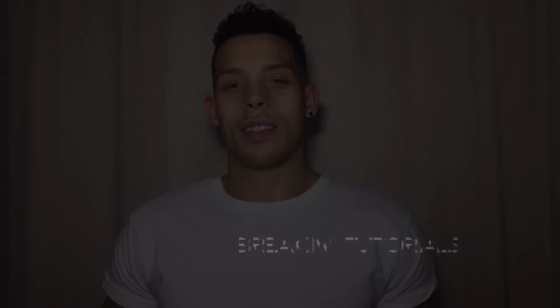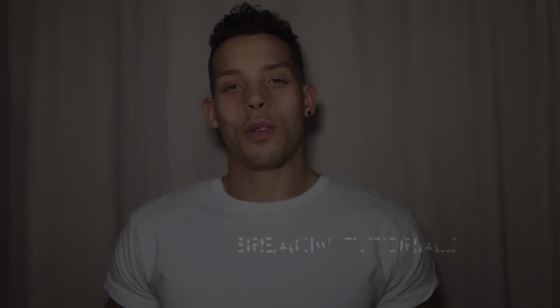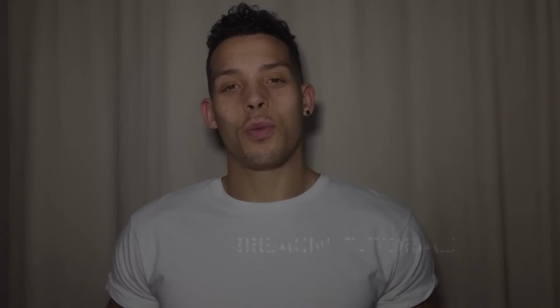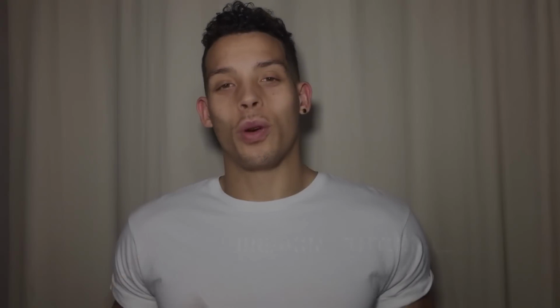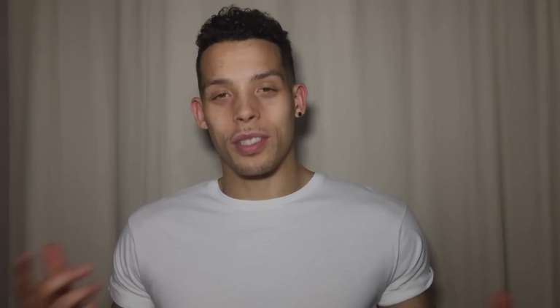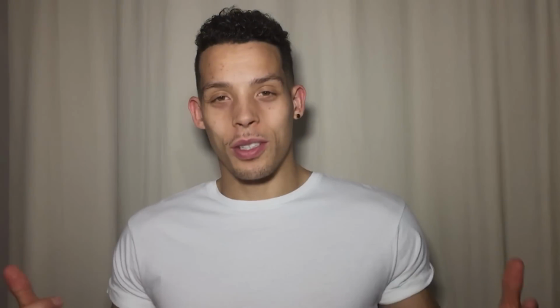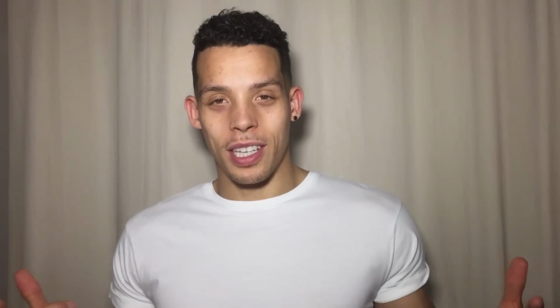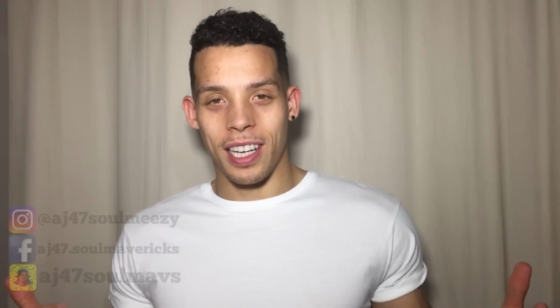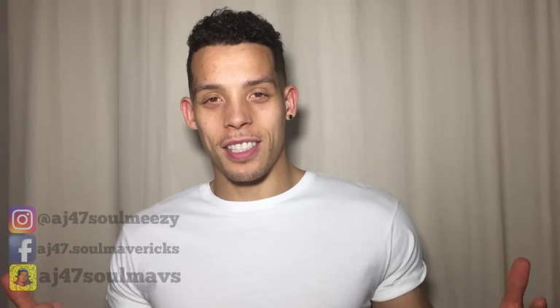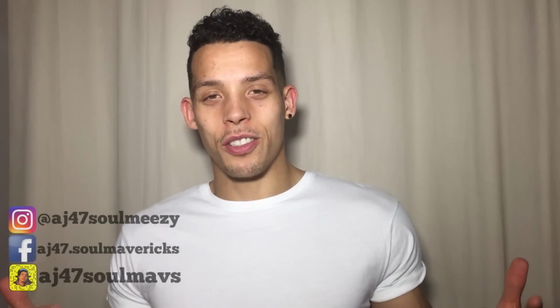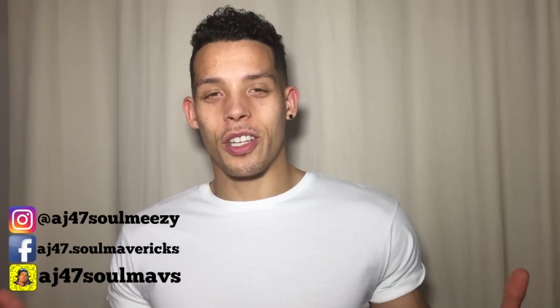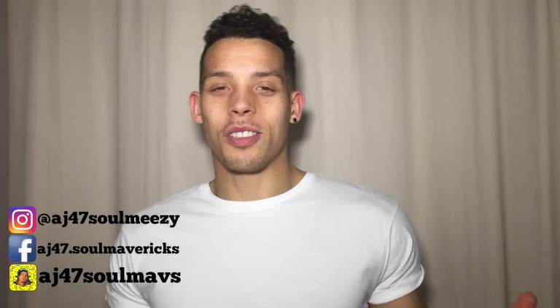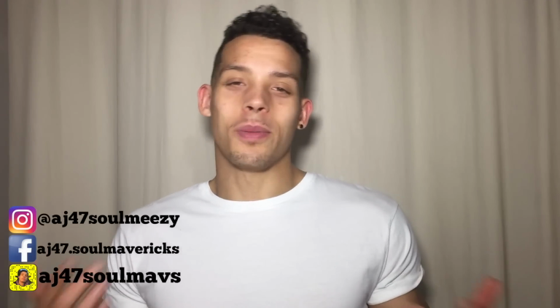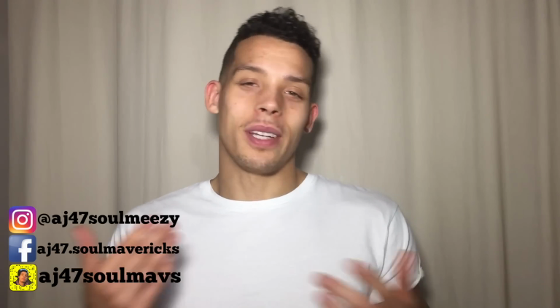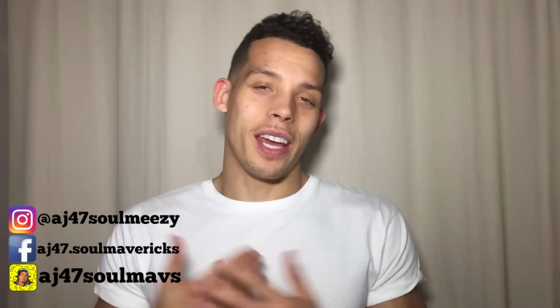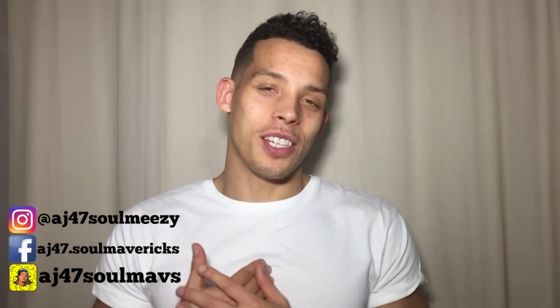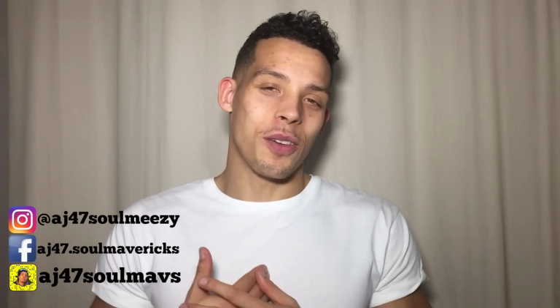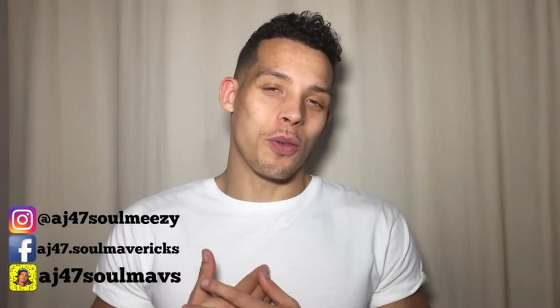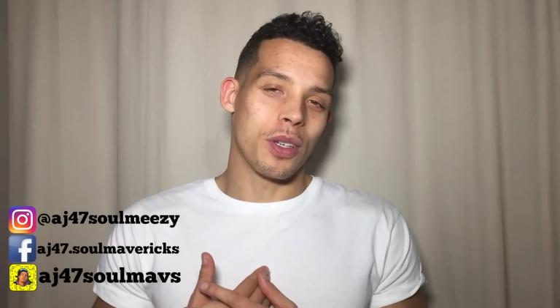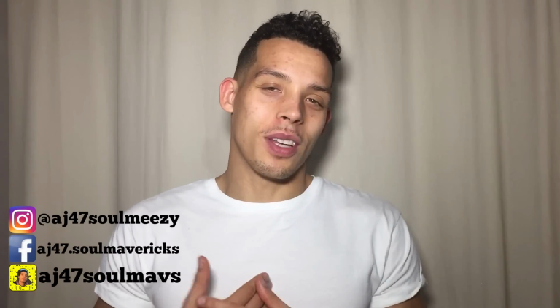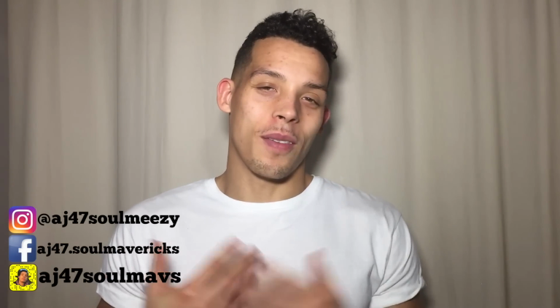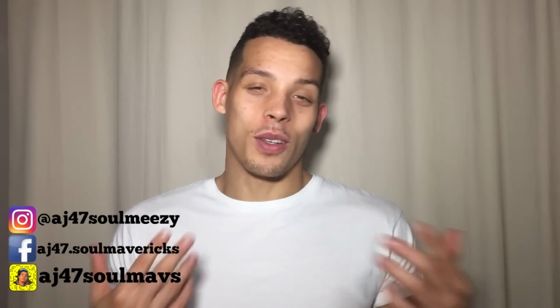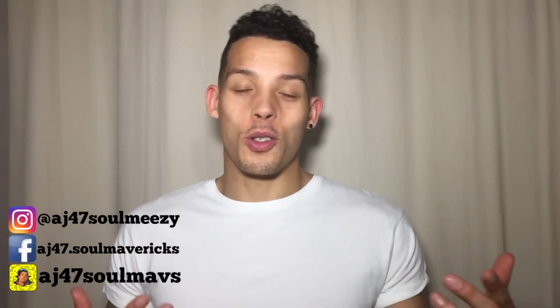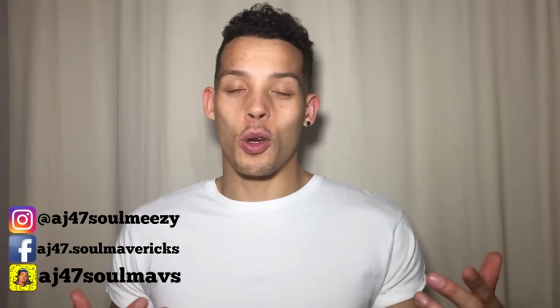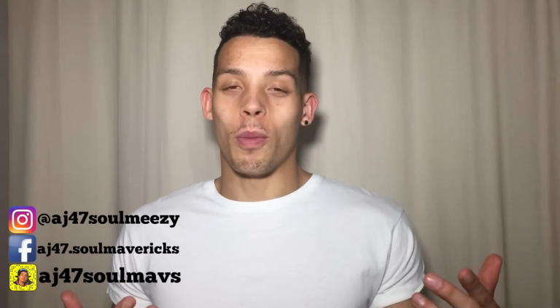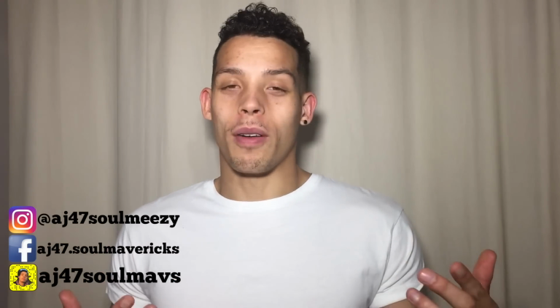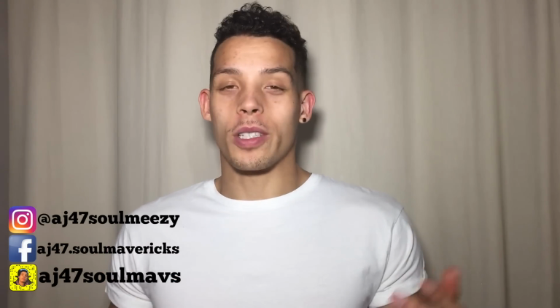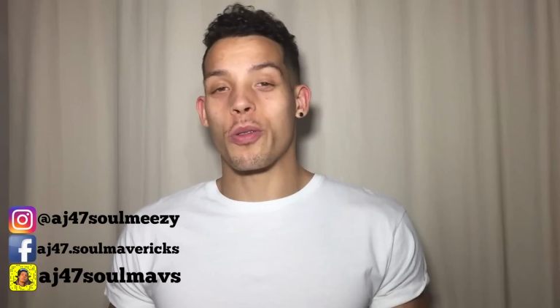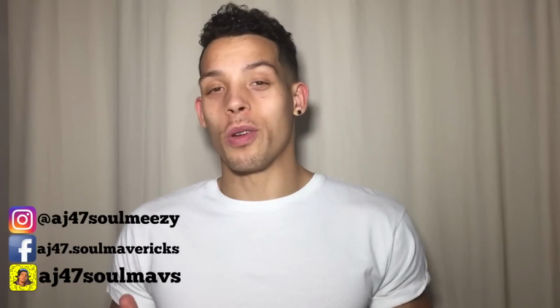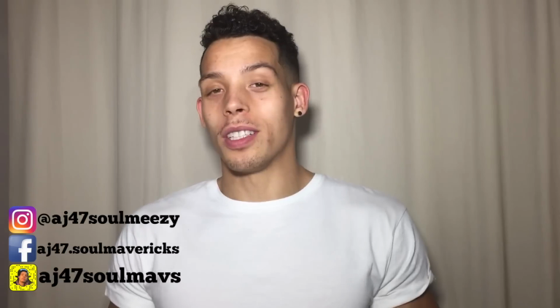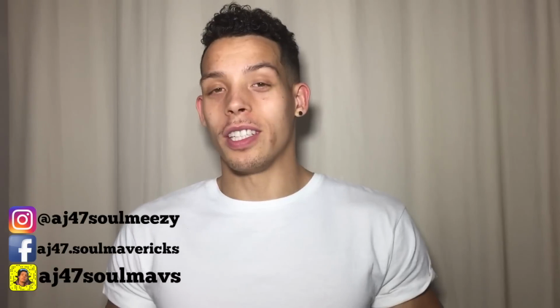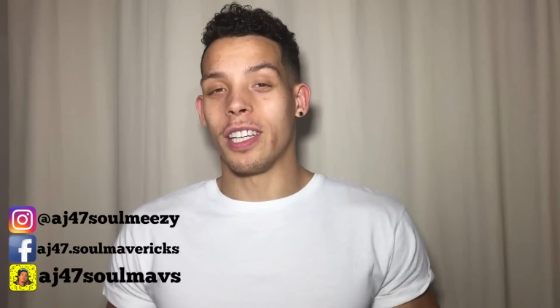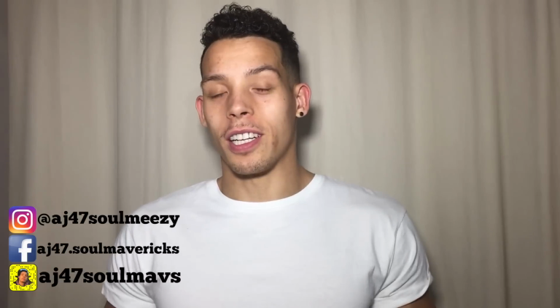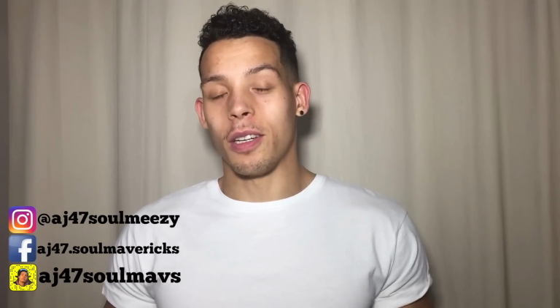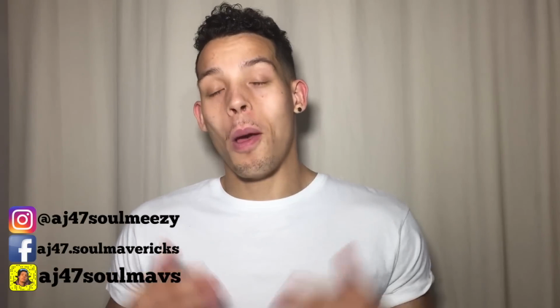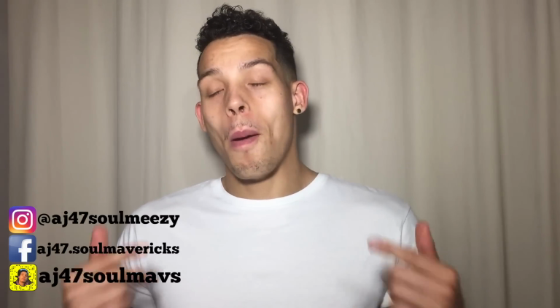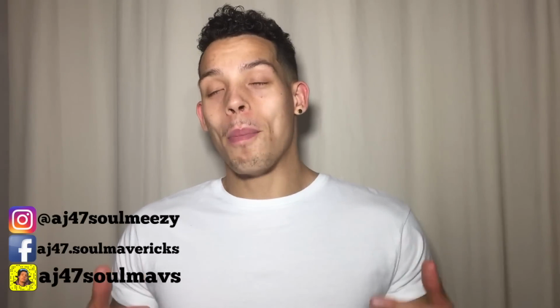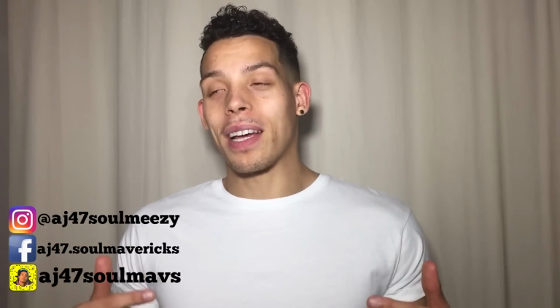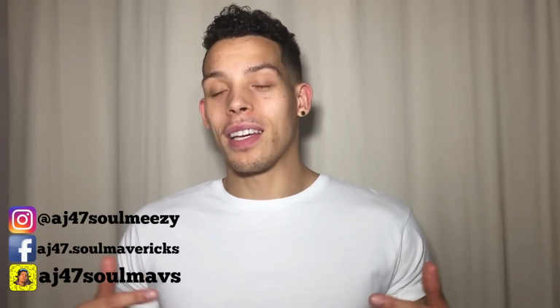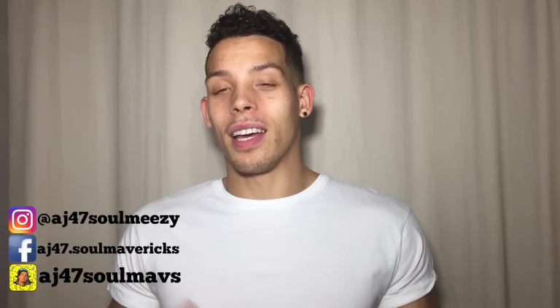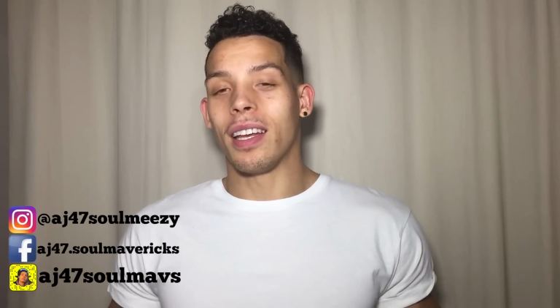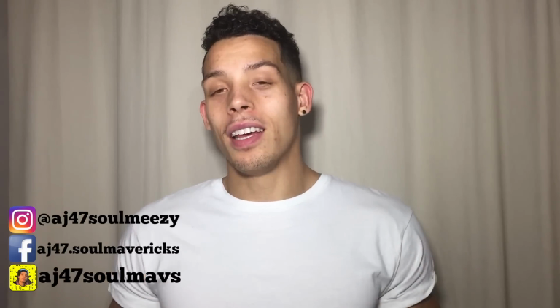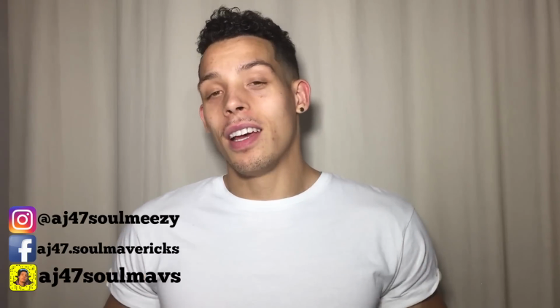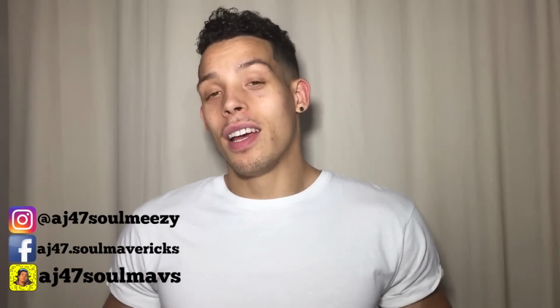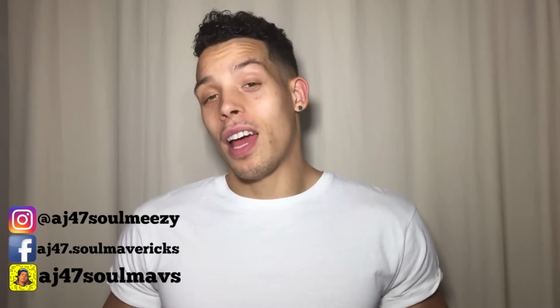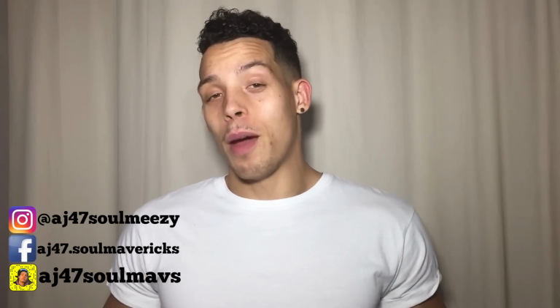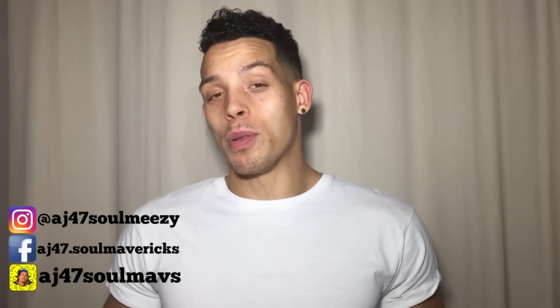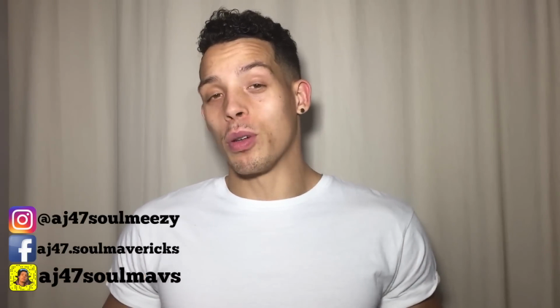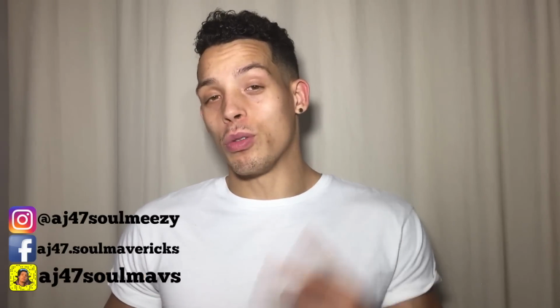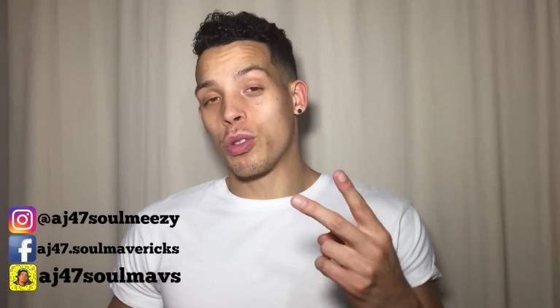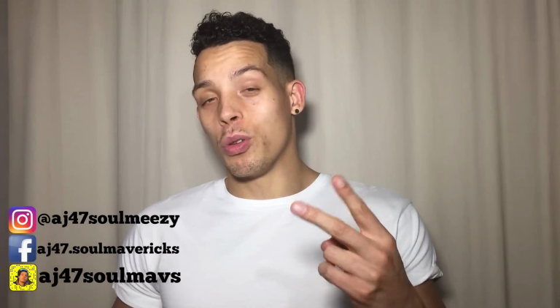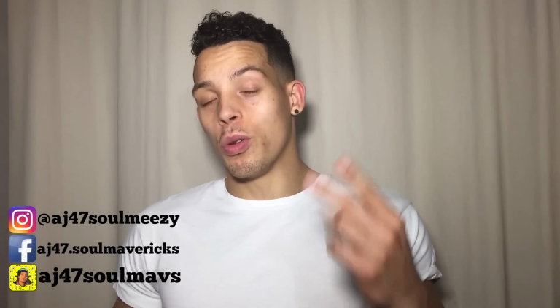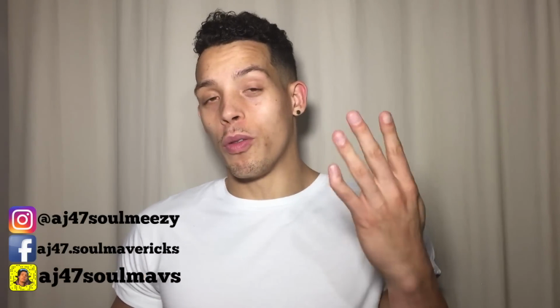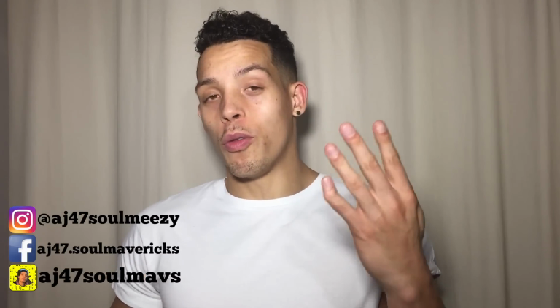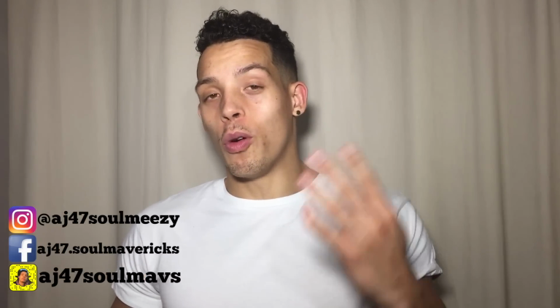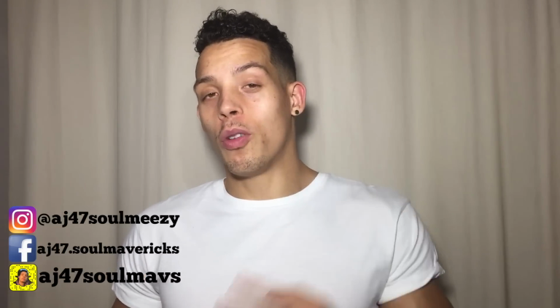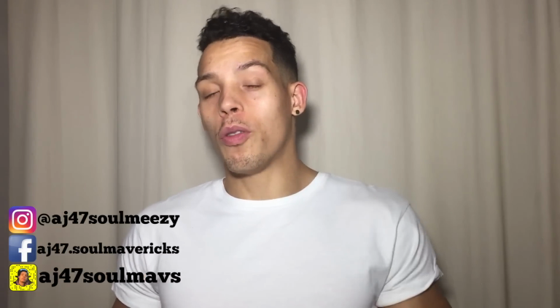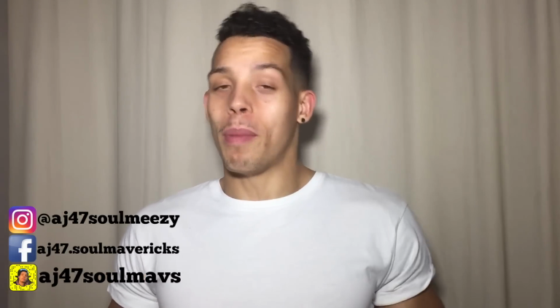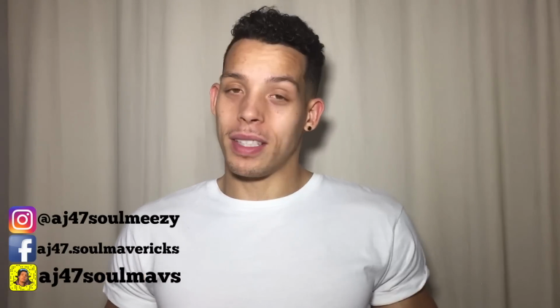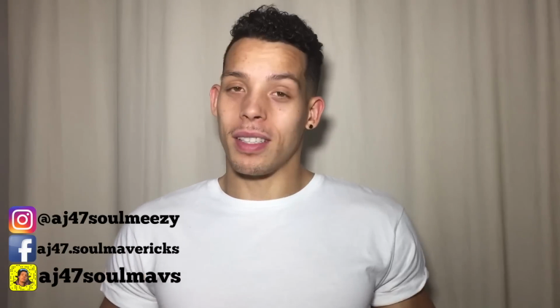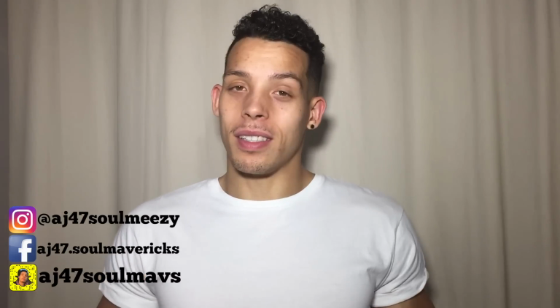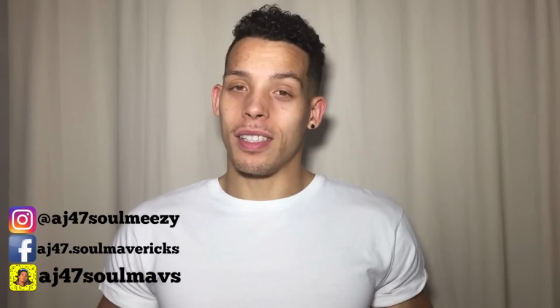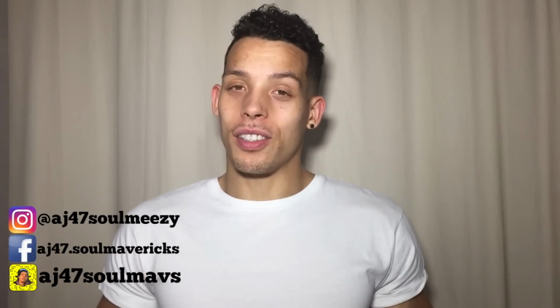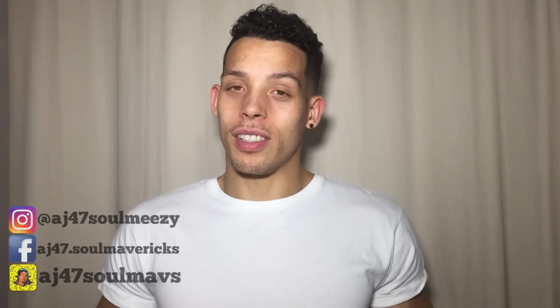What is good ladies and gentlemen, AJ47, Sol Marix Crew, London, England, back again. Episode two of four for basic conditioning.